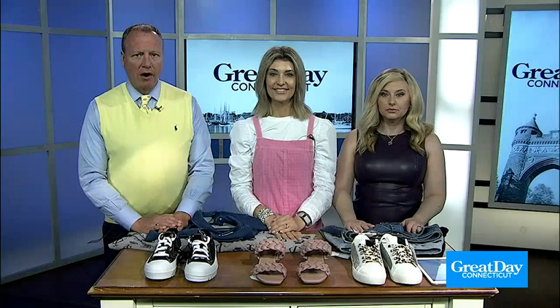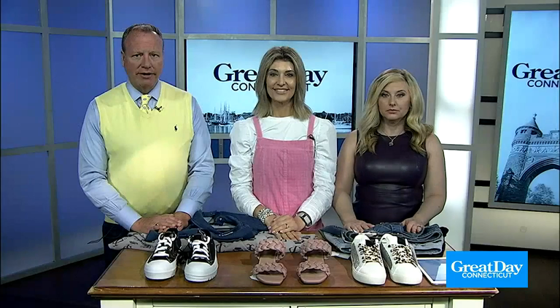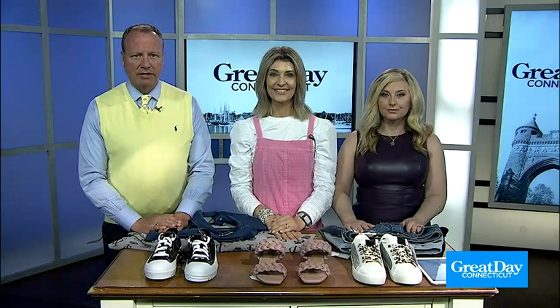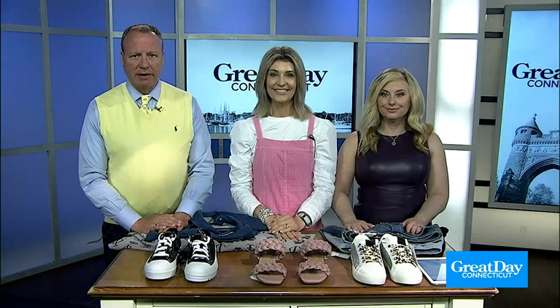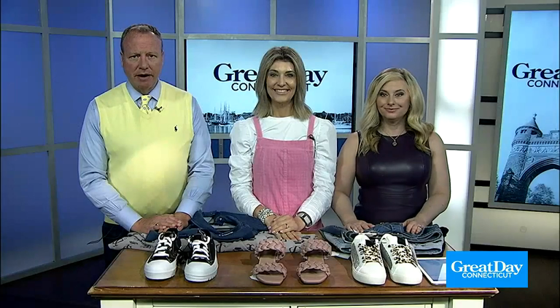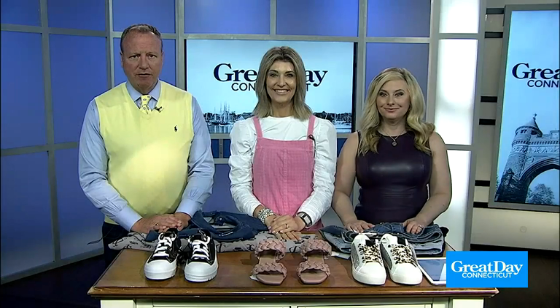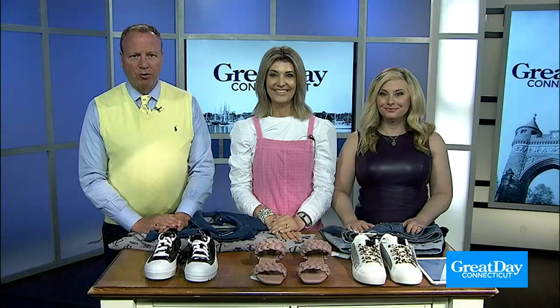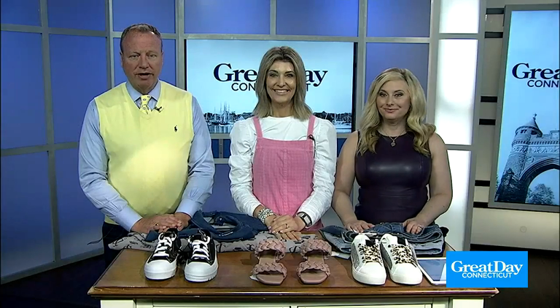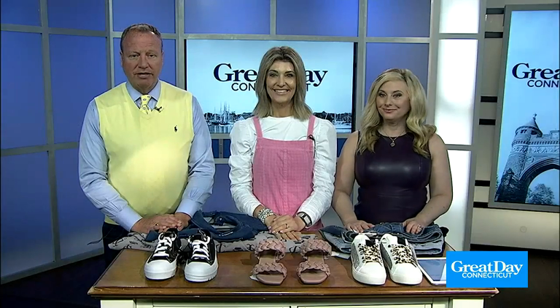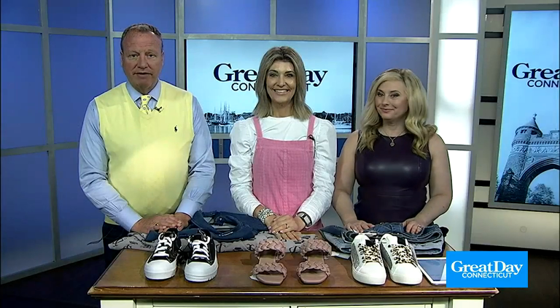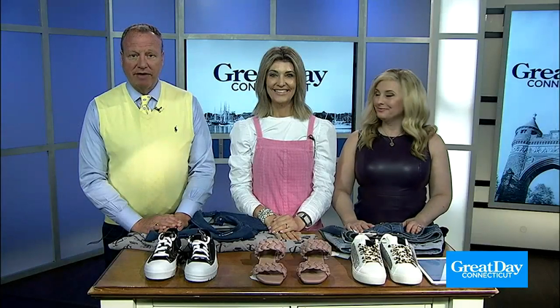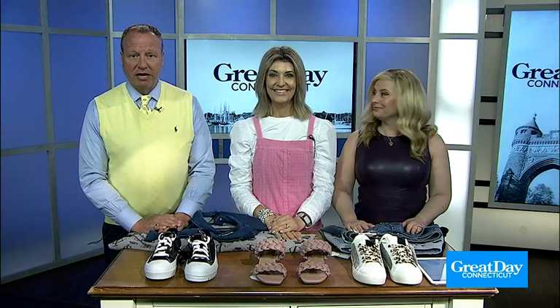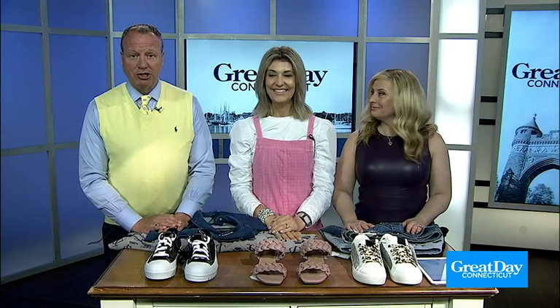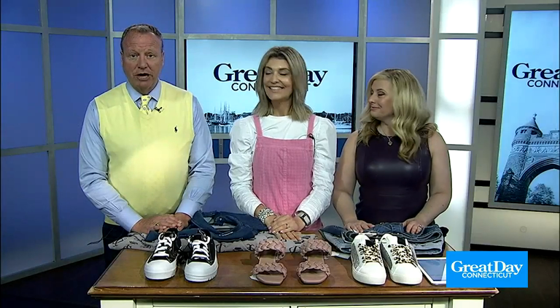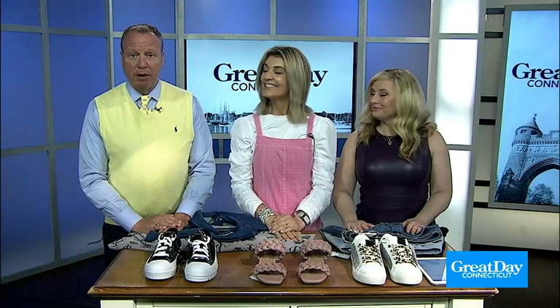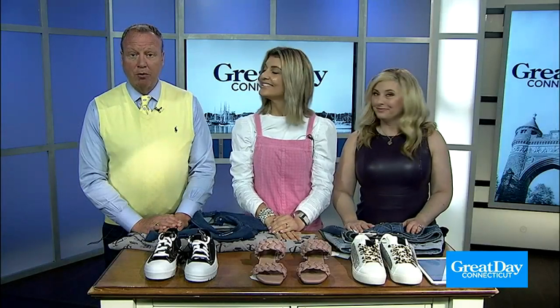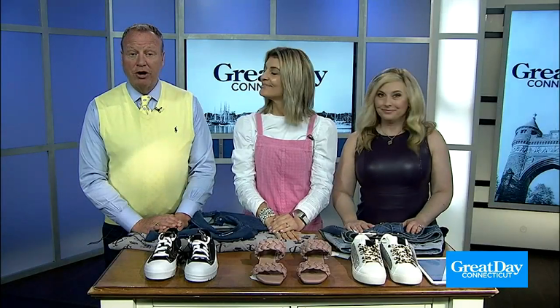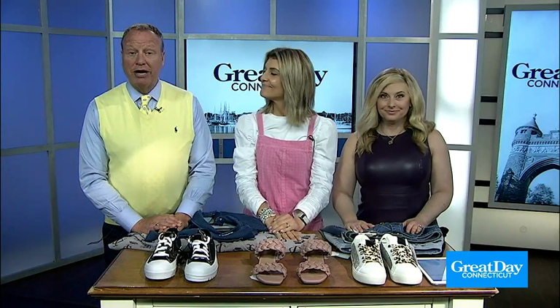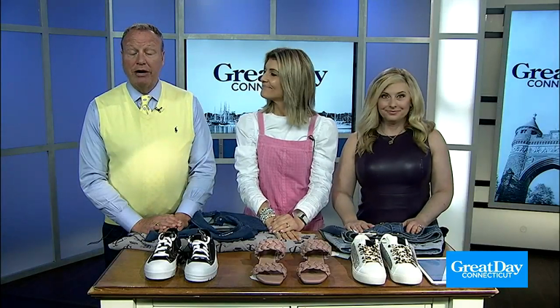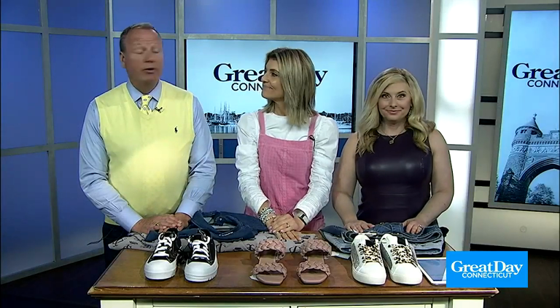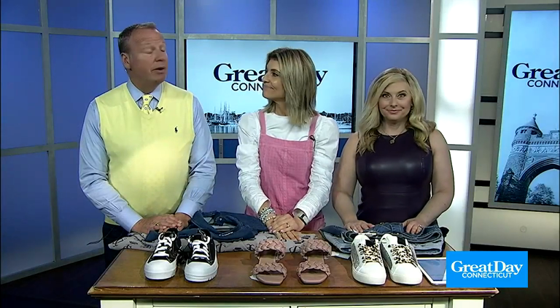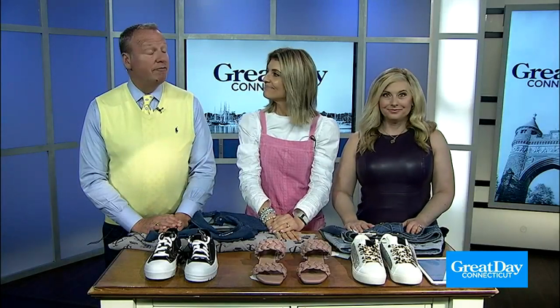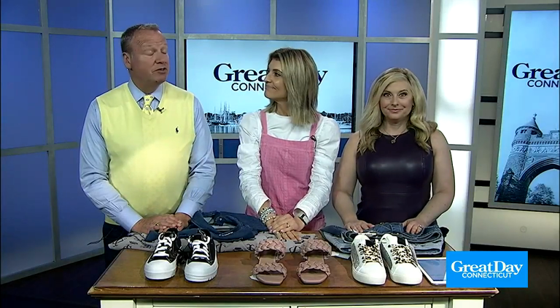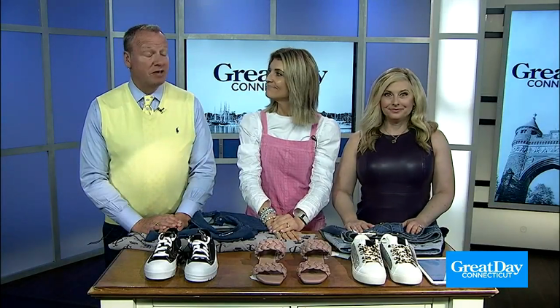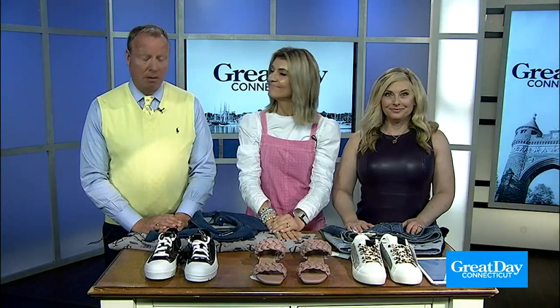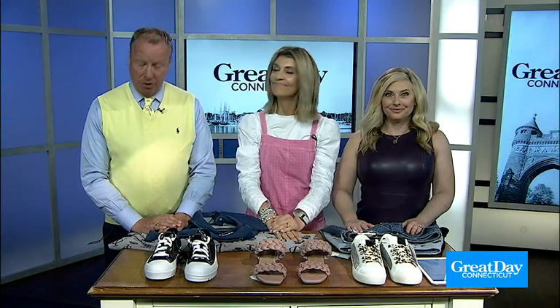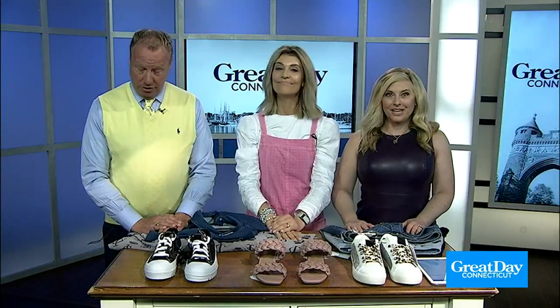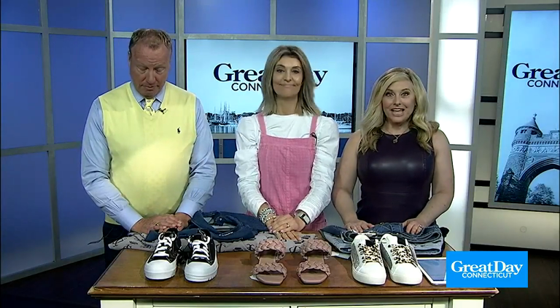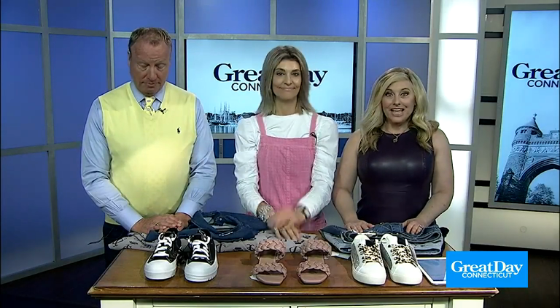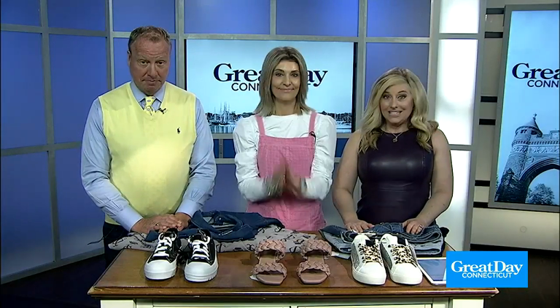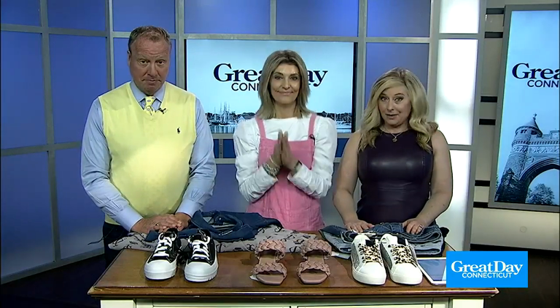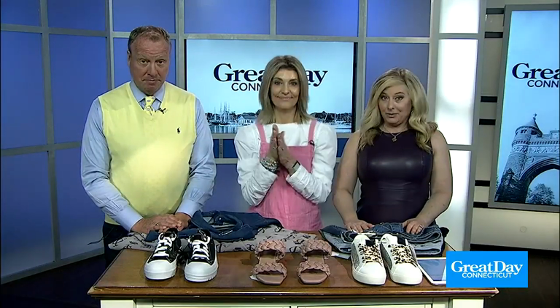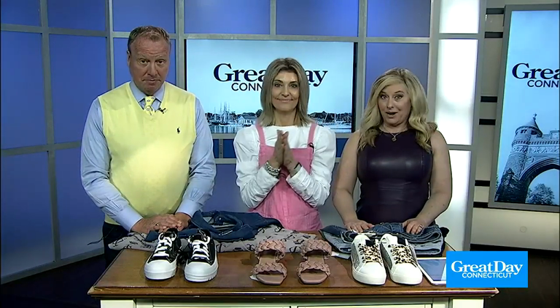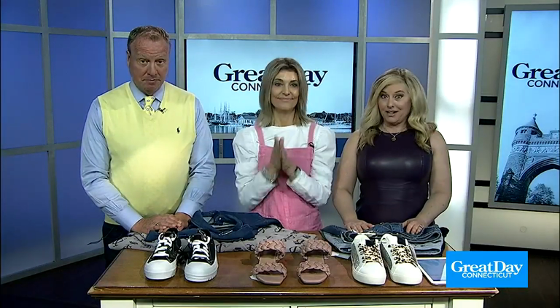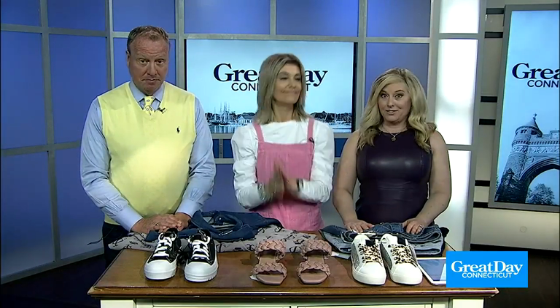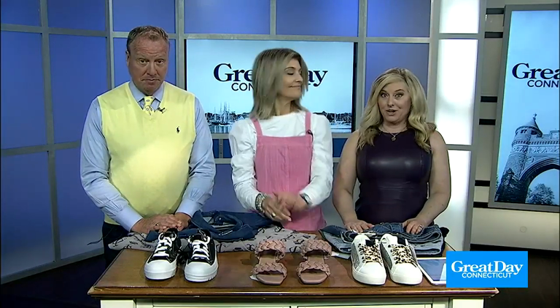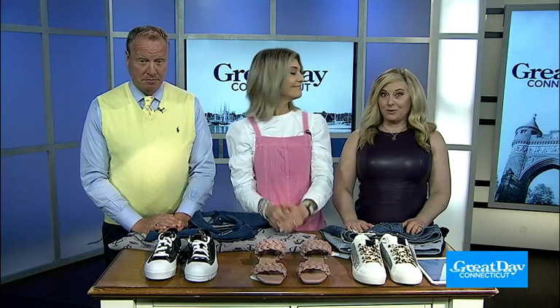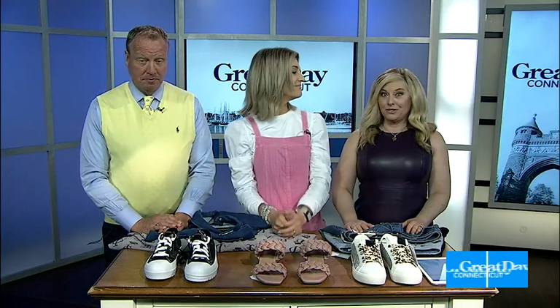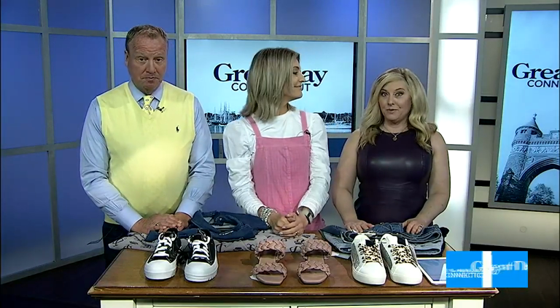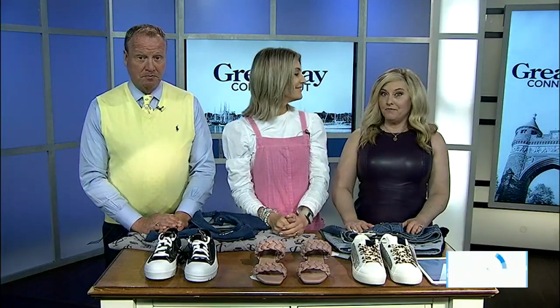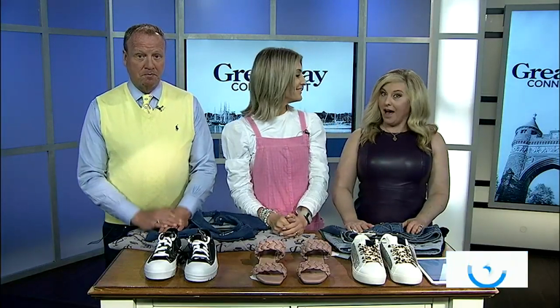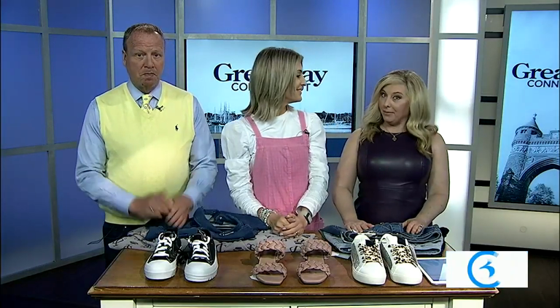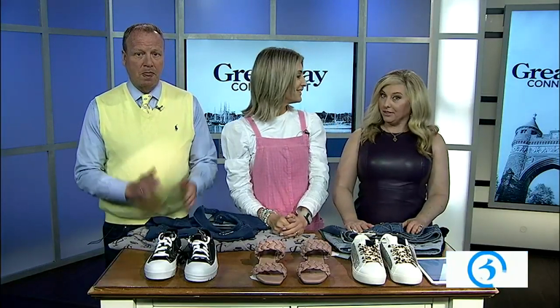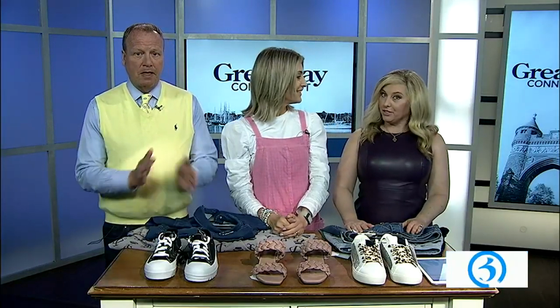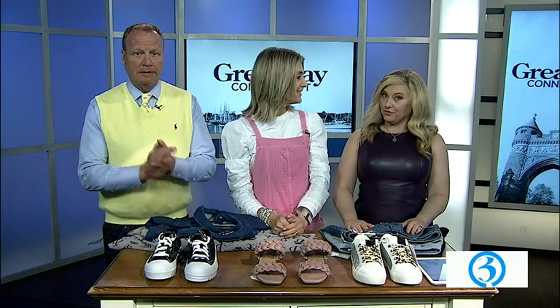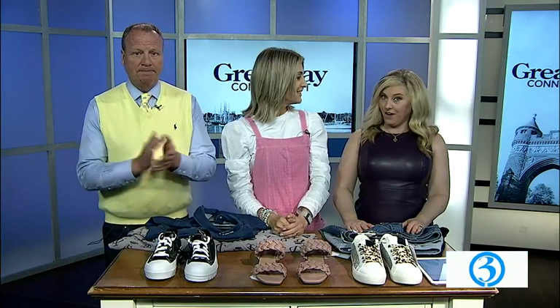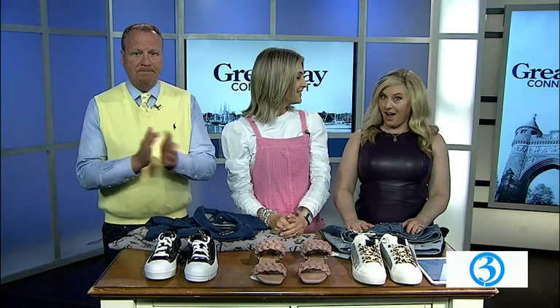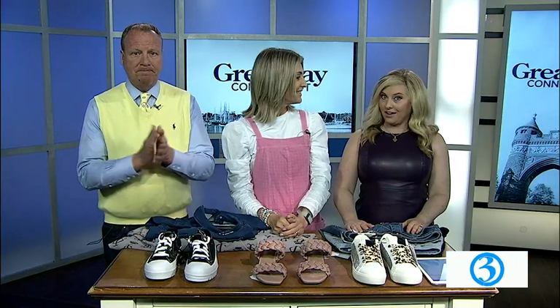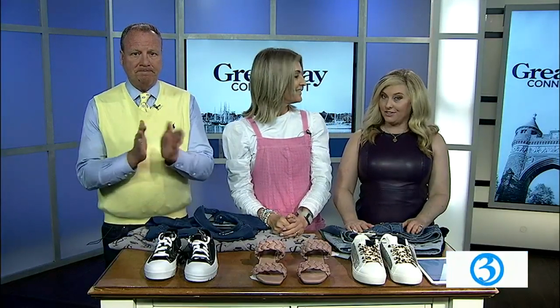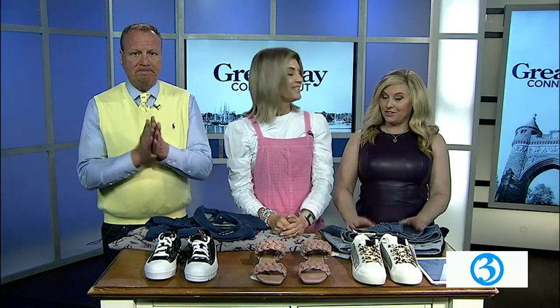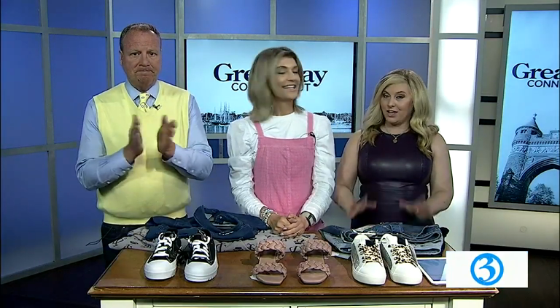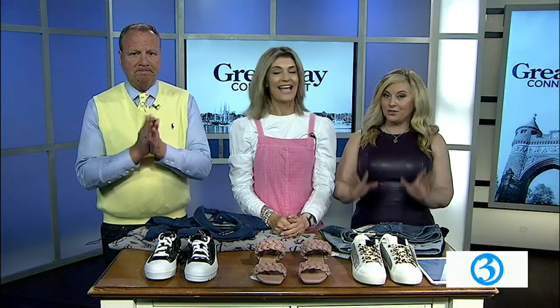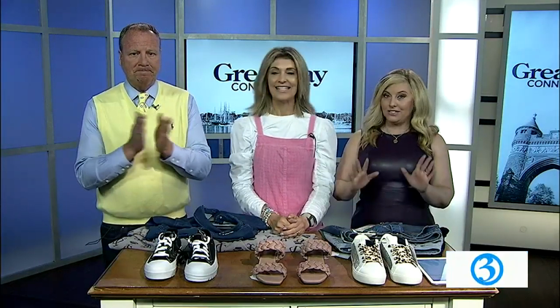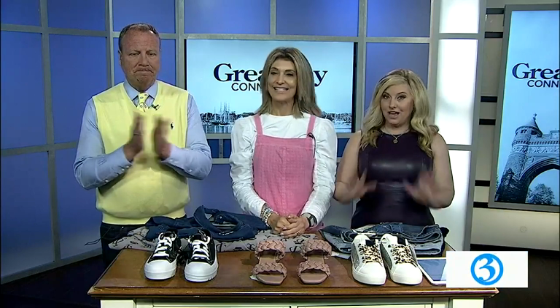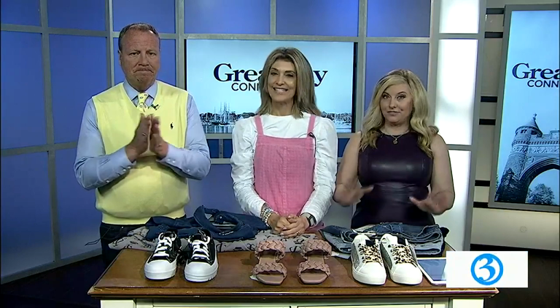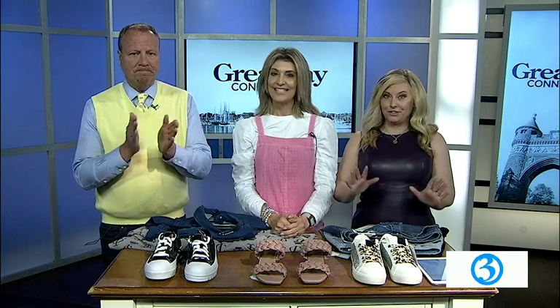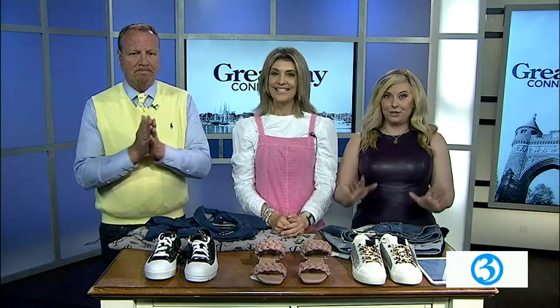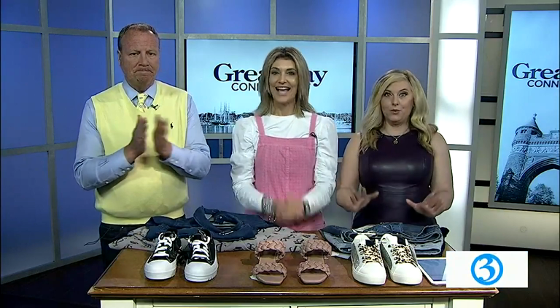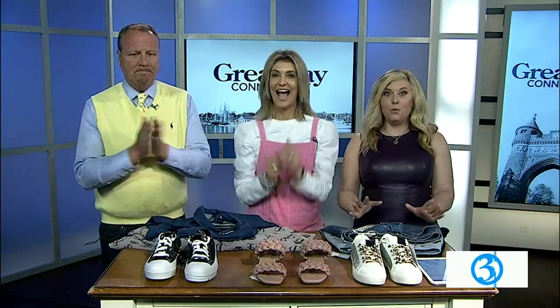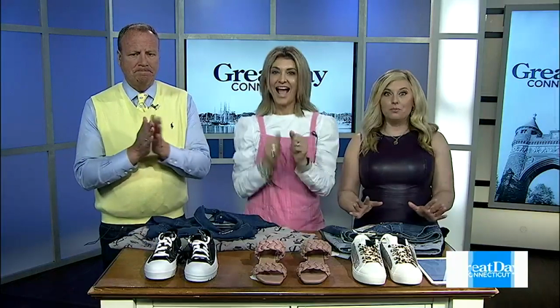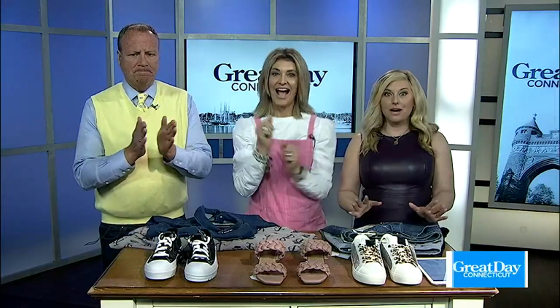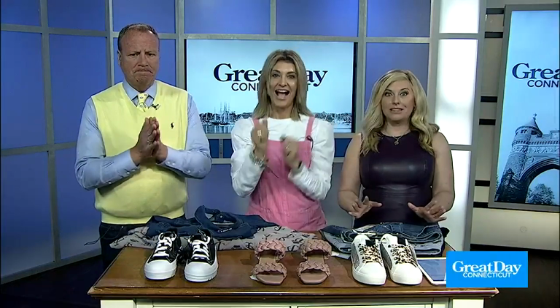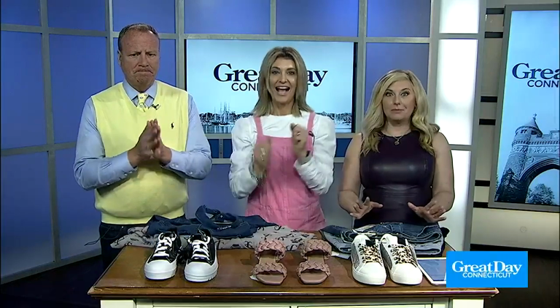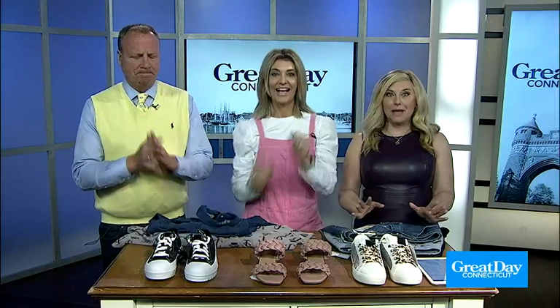Time now for Great Day Fashion, and we're gearing up for summer. Debbie Wright is here with some fabulous finds that definitely won't break the bank.